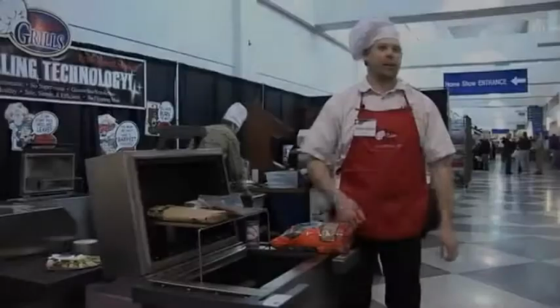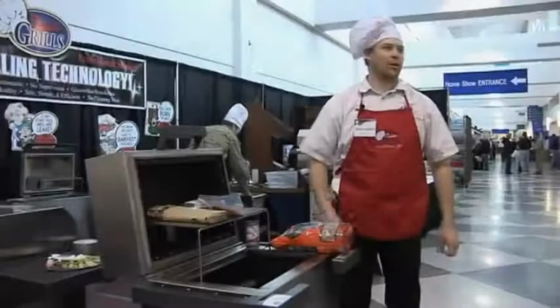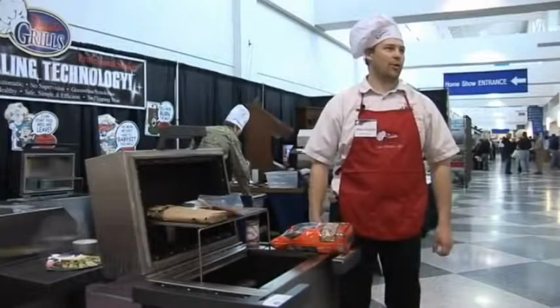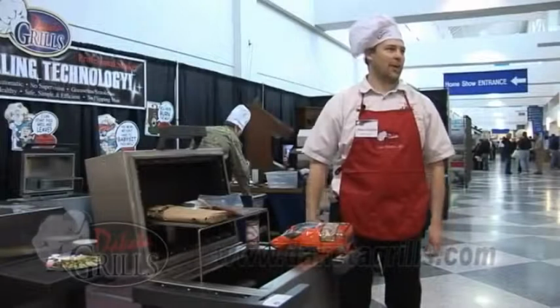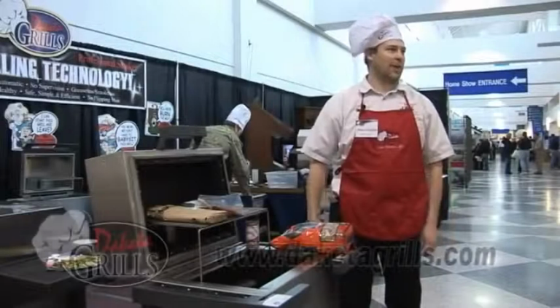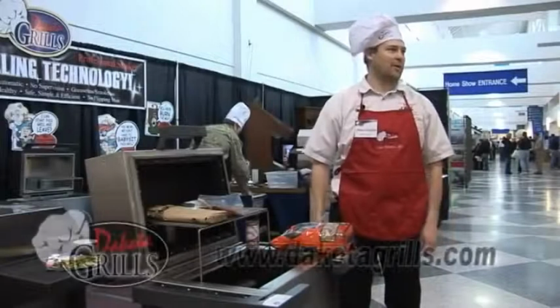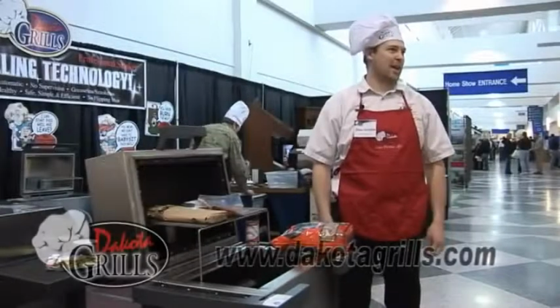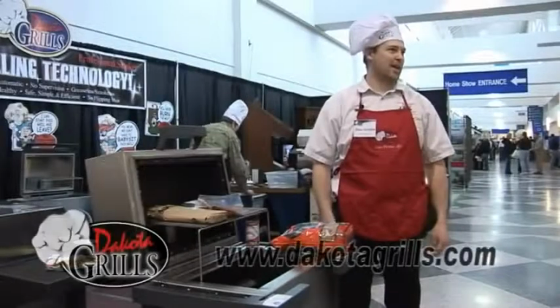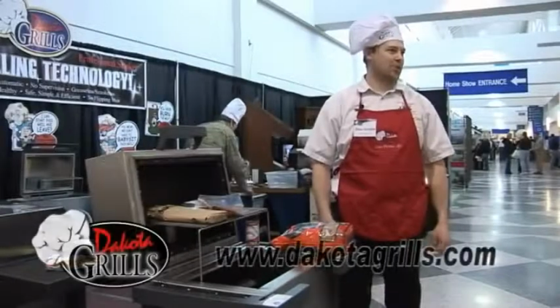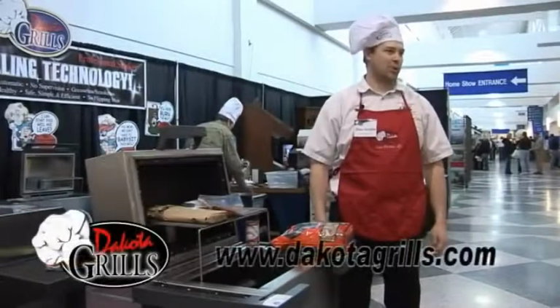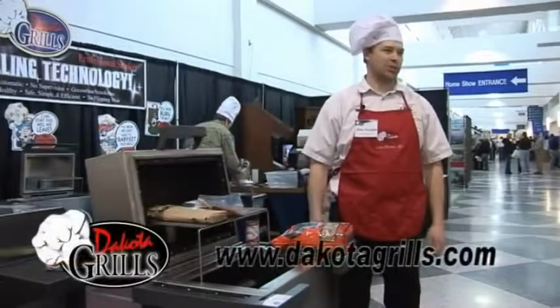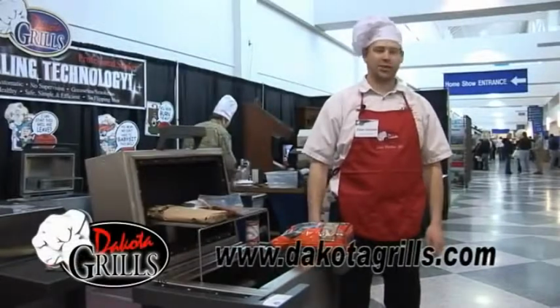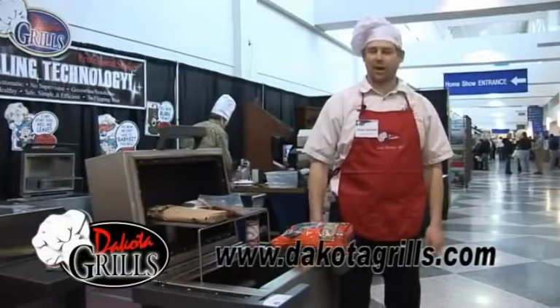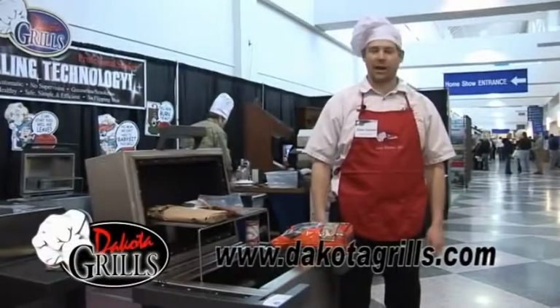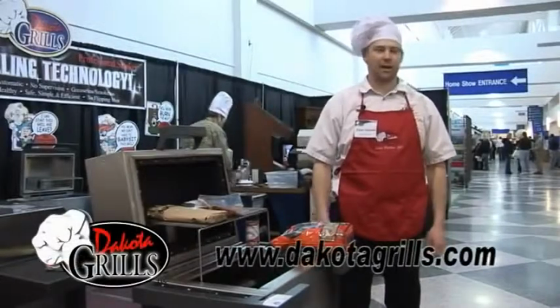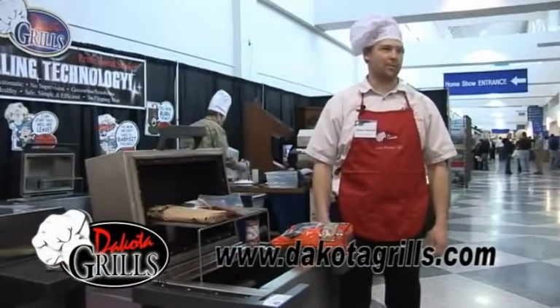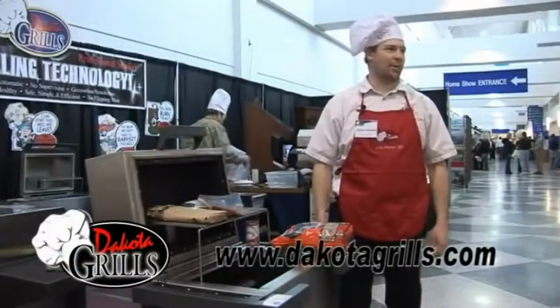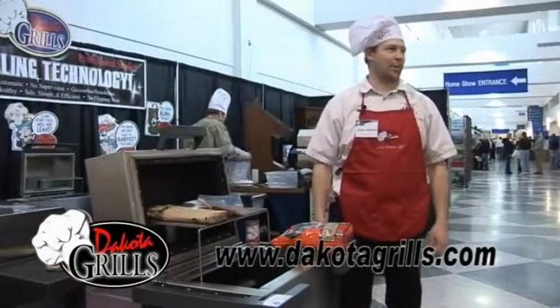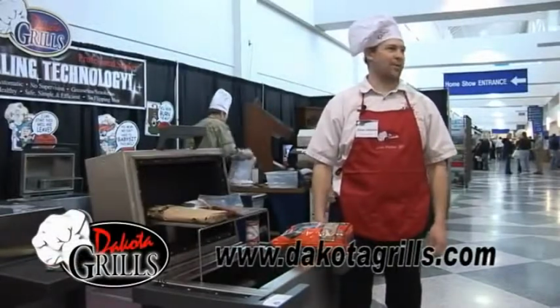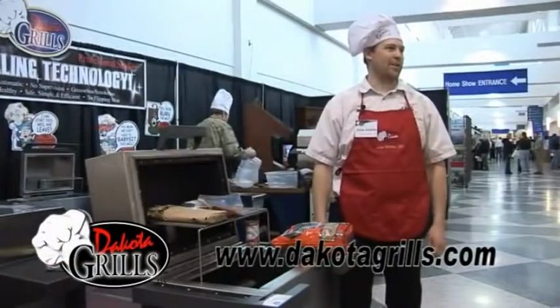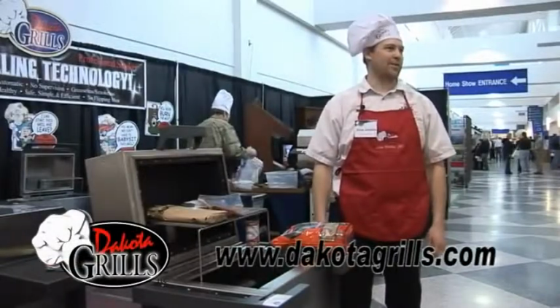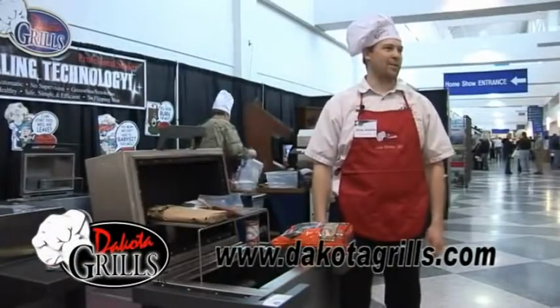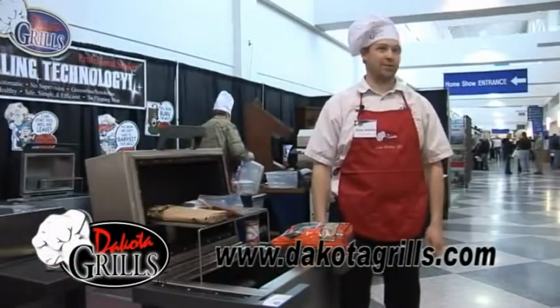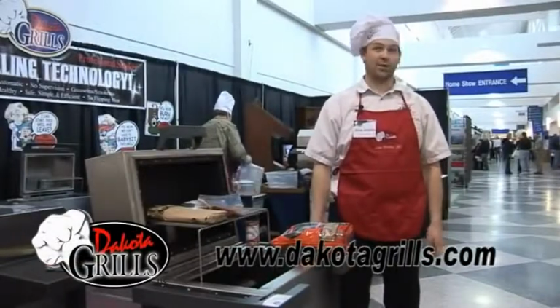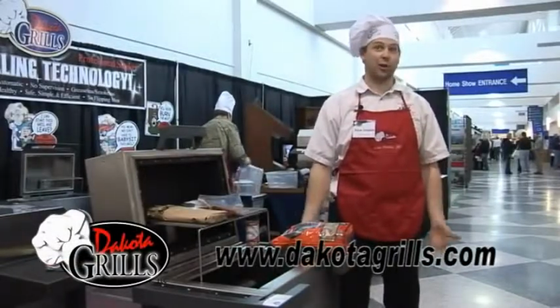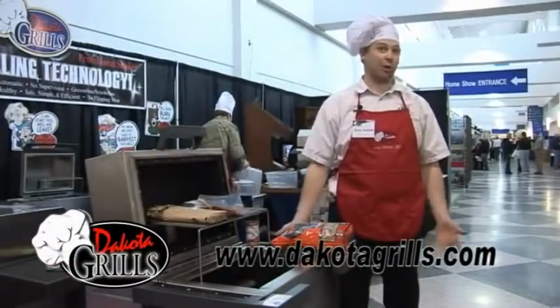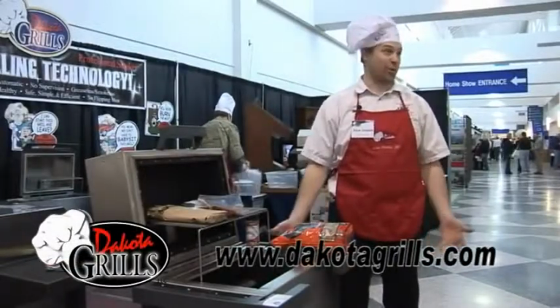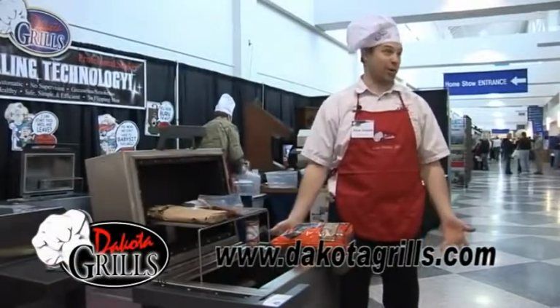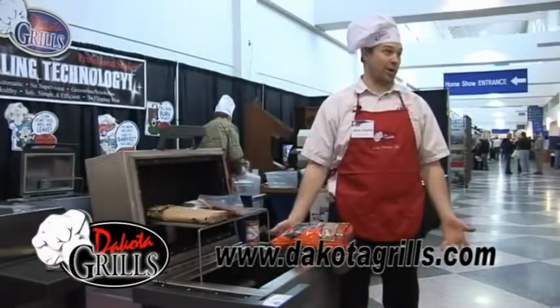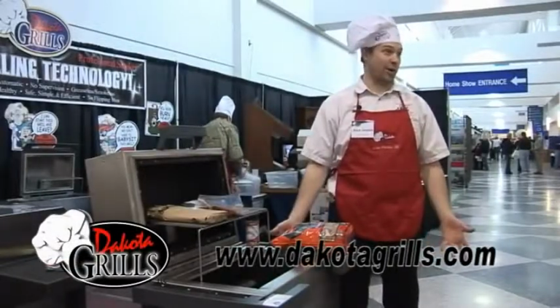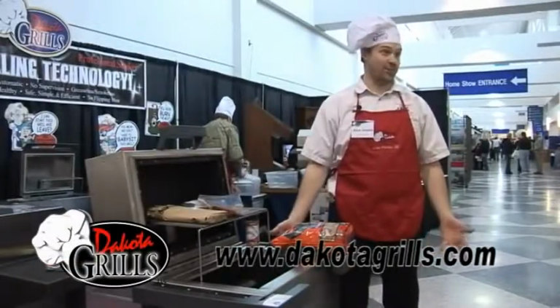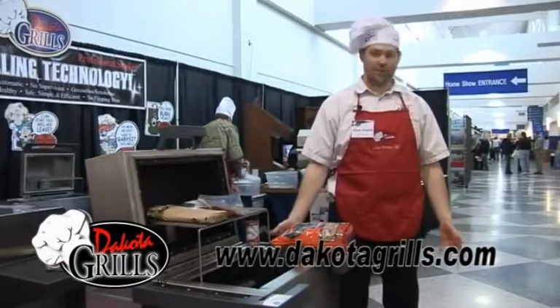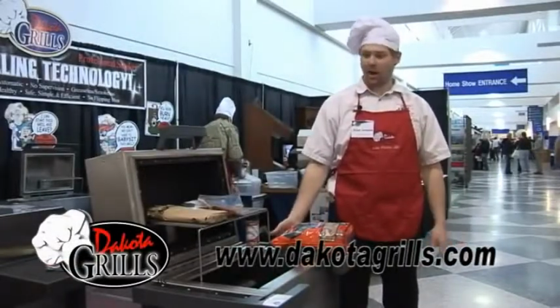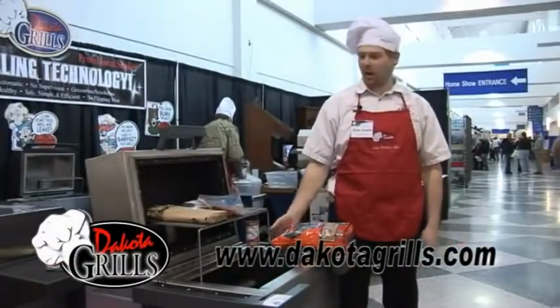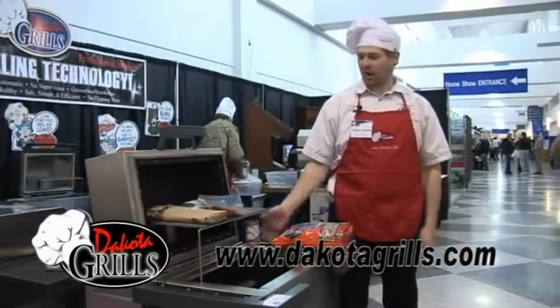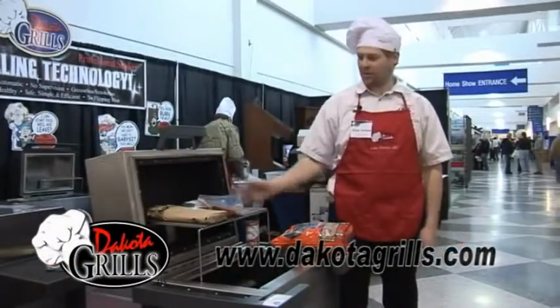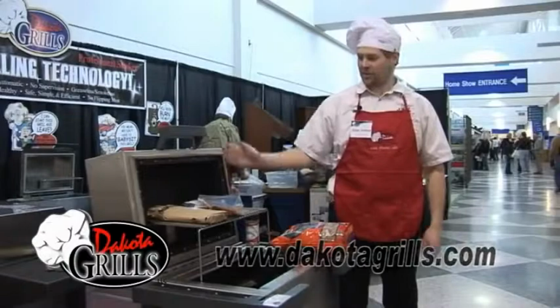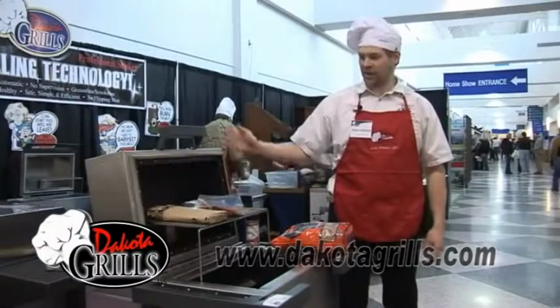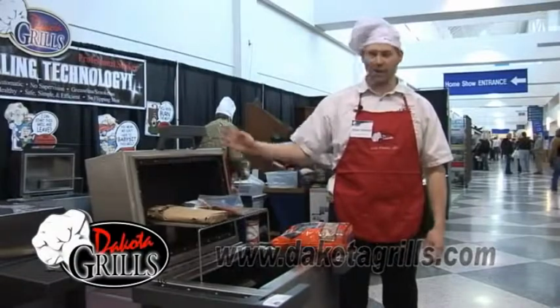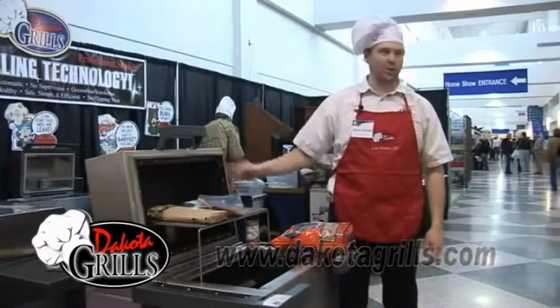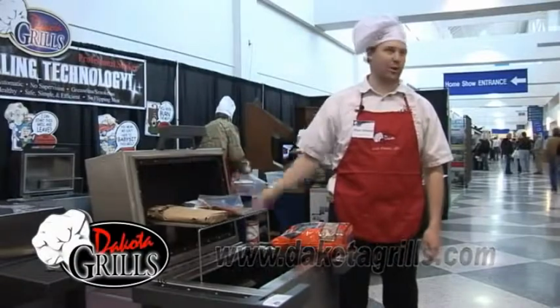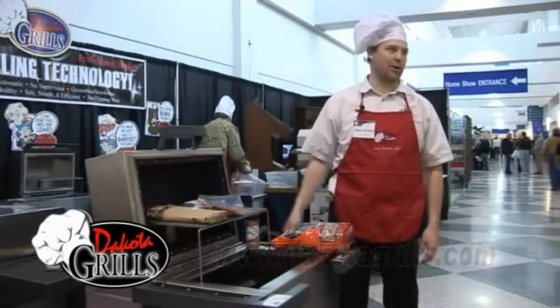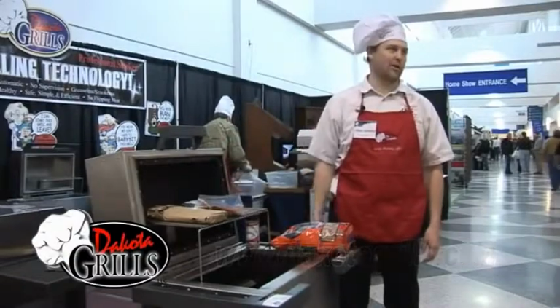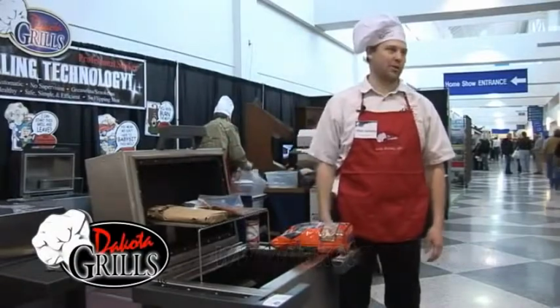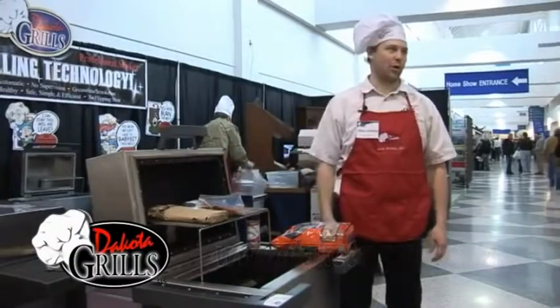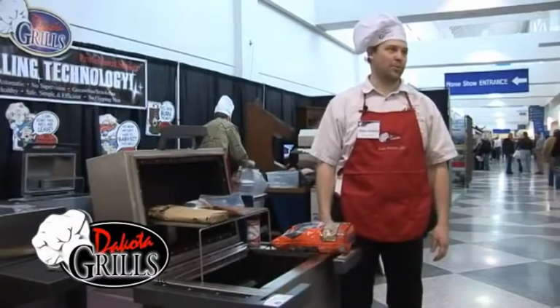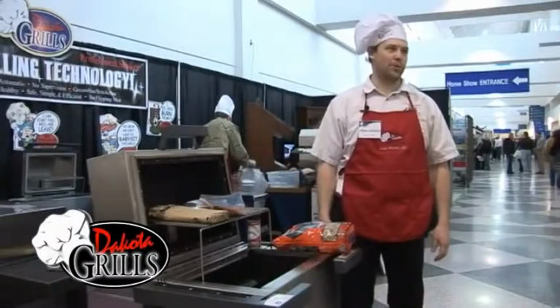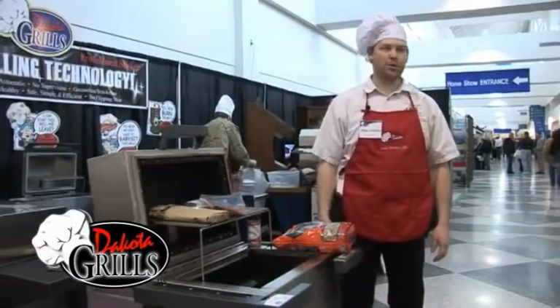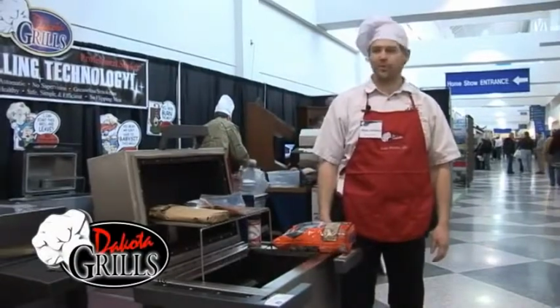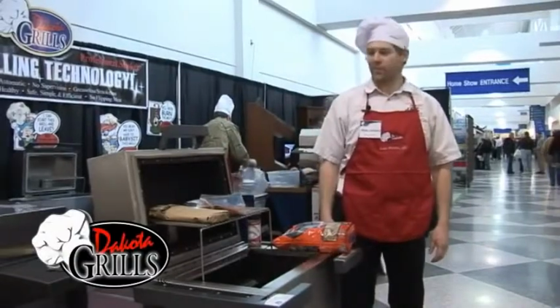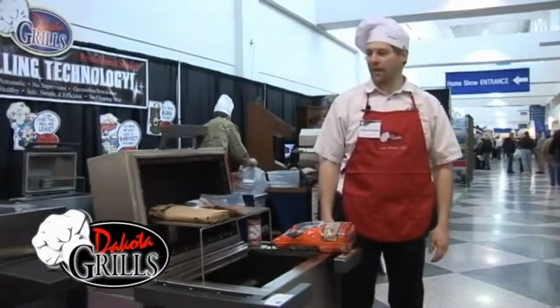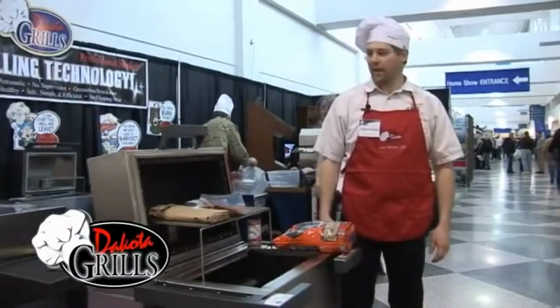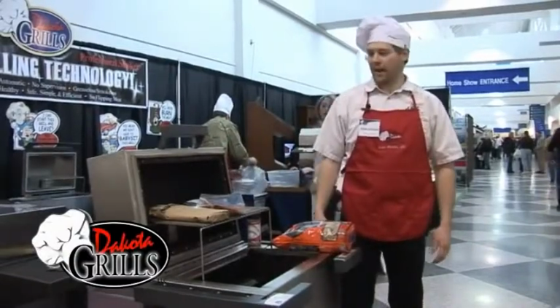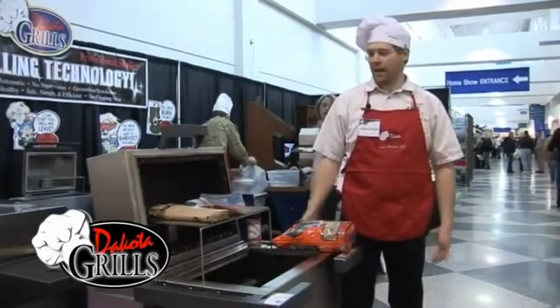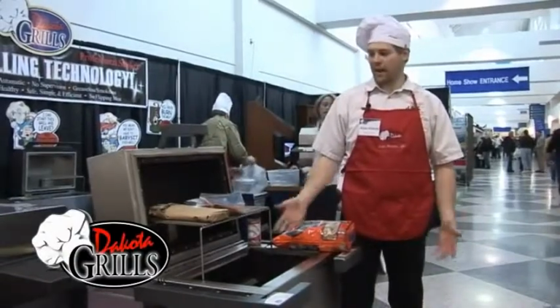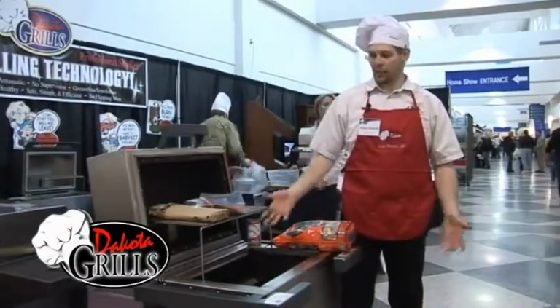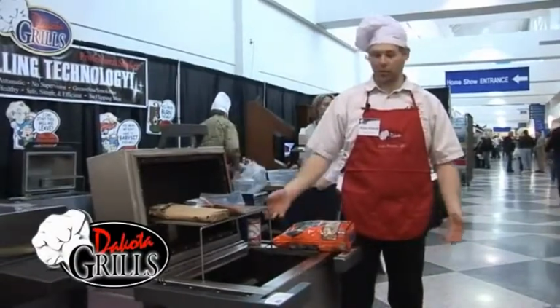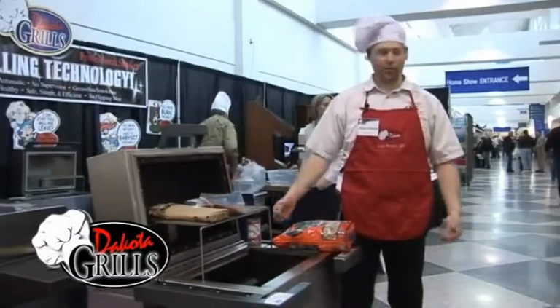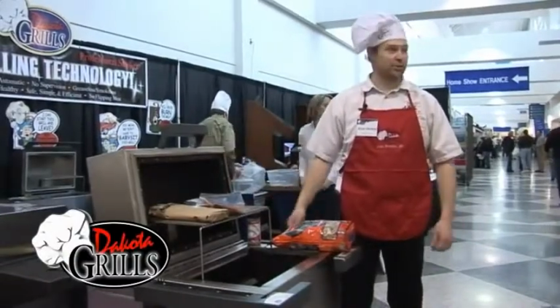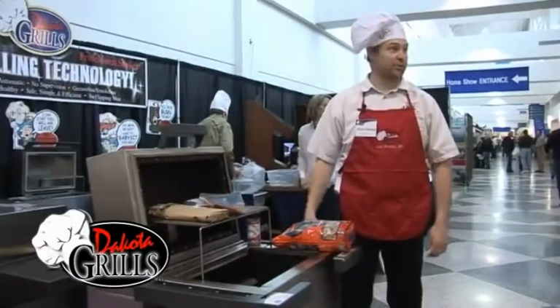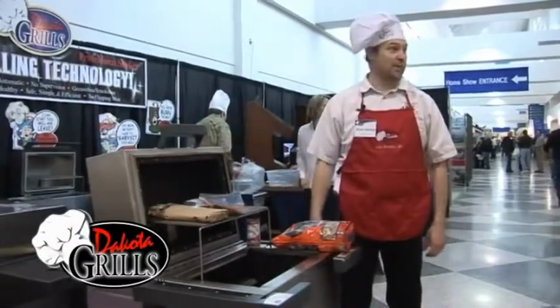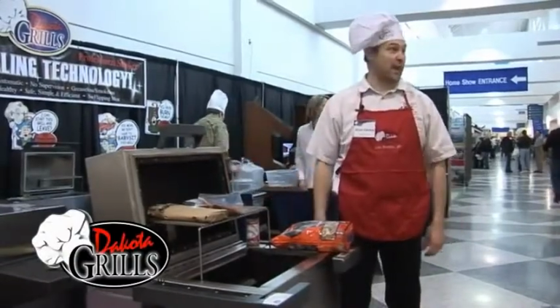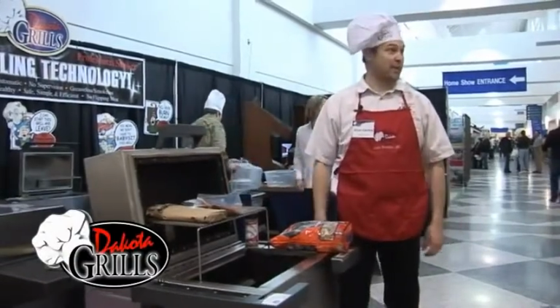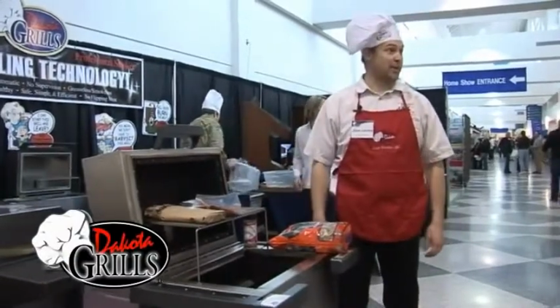Hello, my name is Adam Sorensen. I am the co-inventor of the Dakota Grill. Today we are here at the home show and we're going to do some salmon.